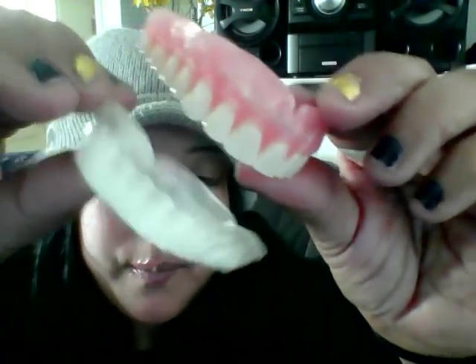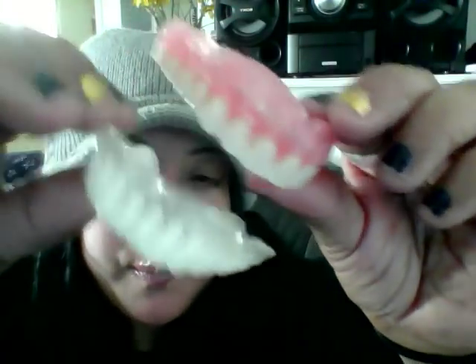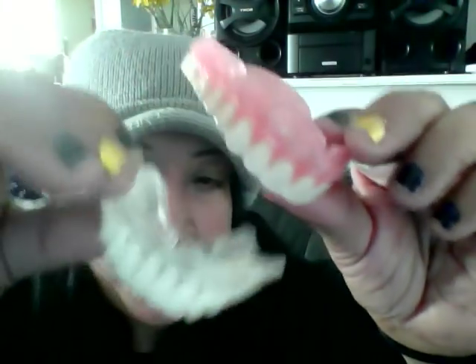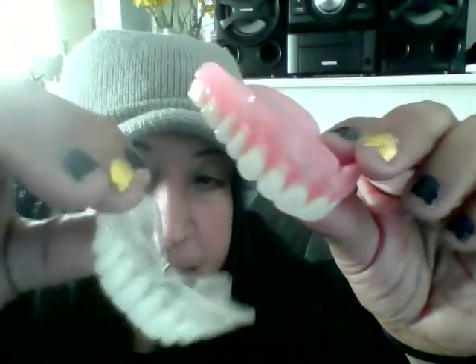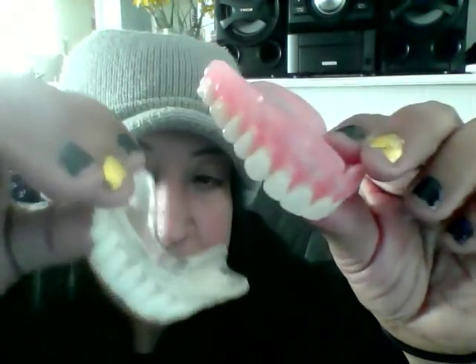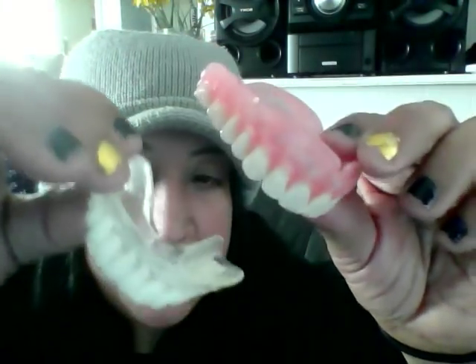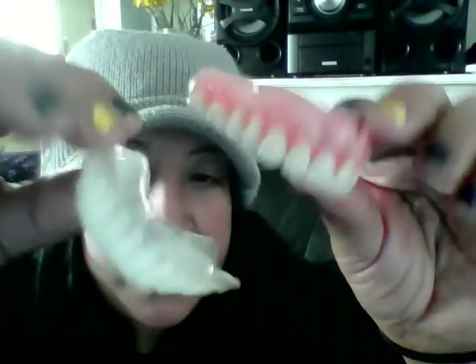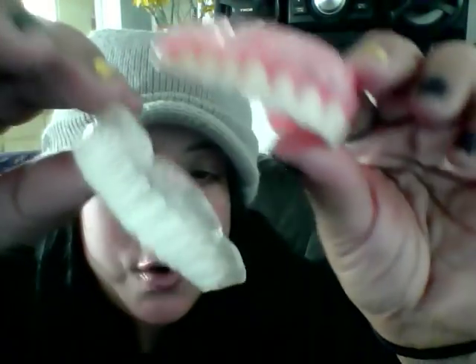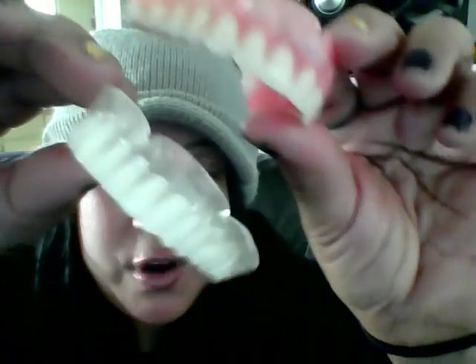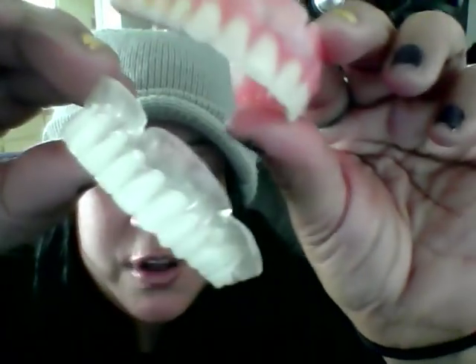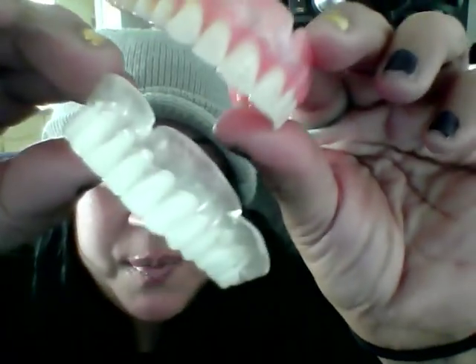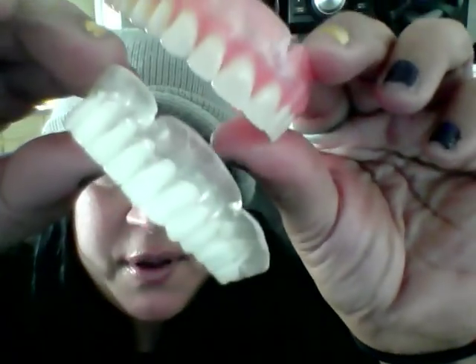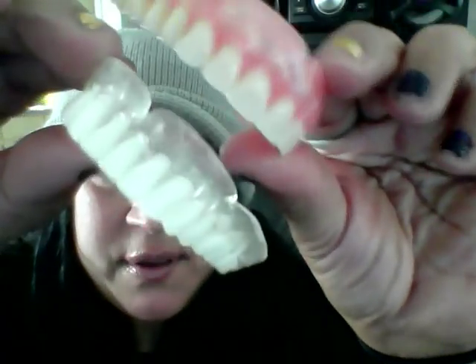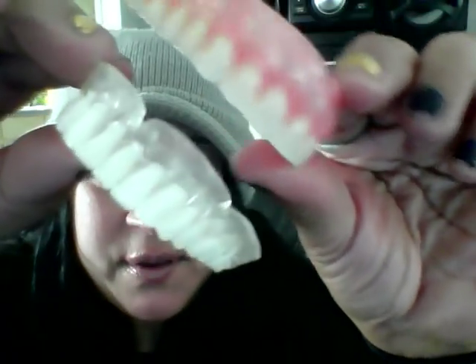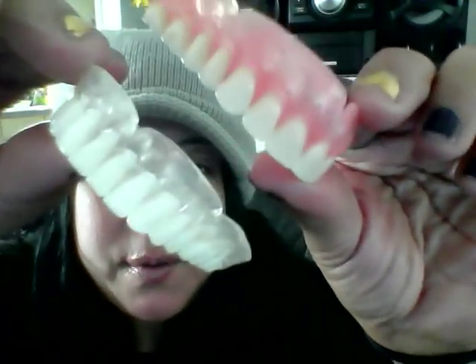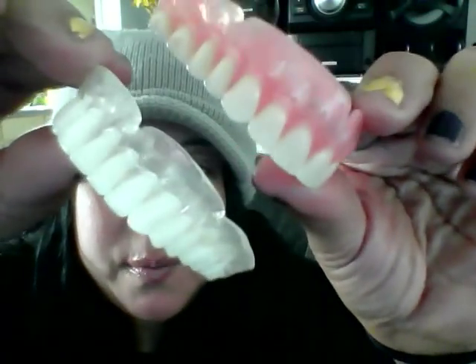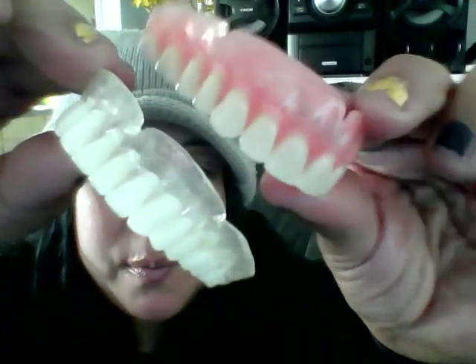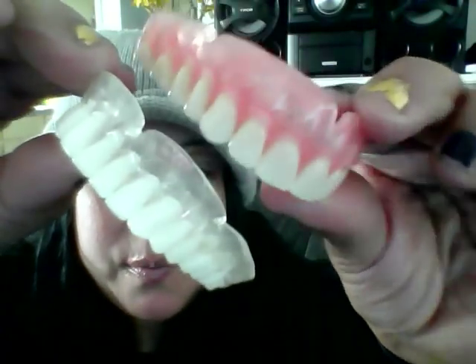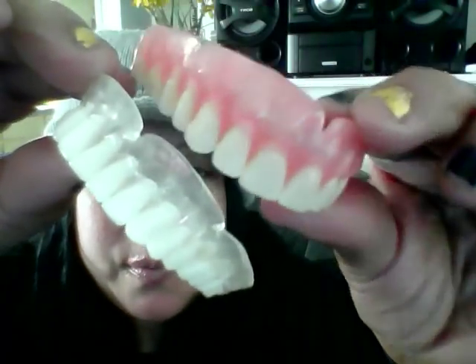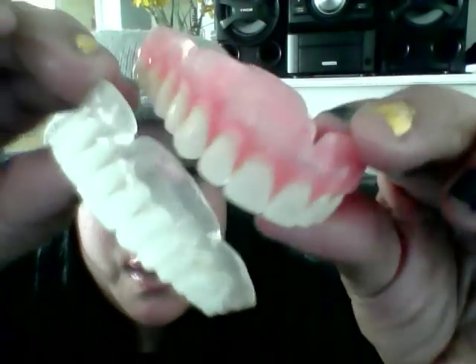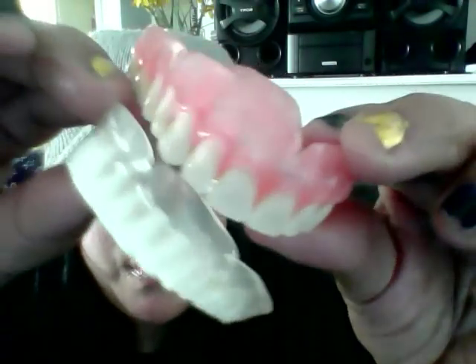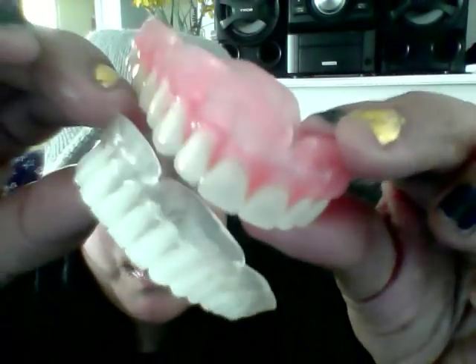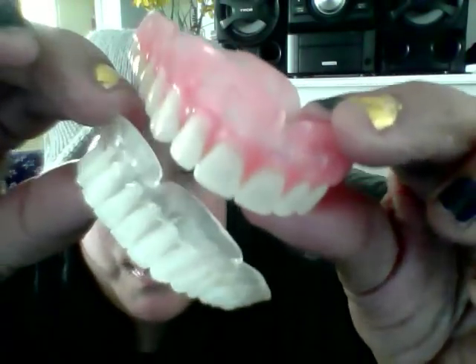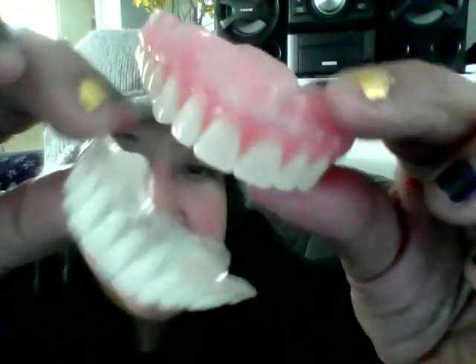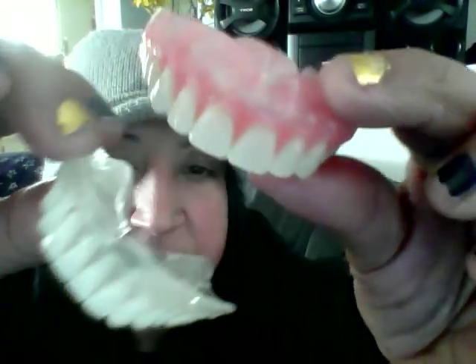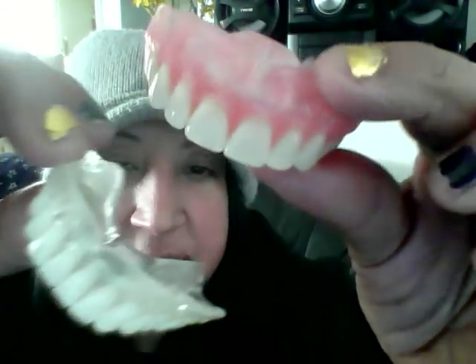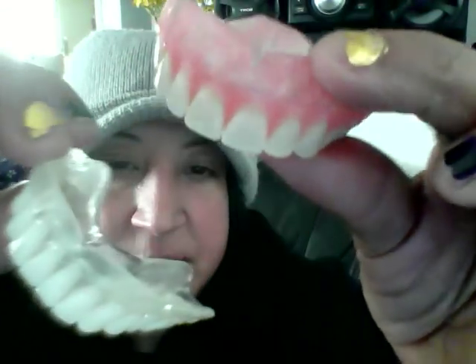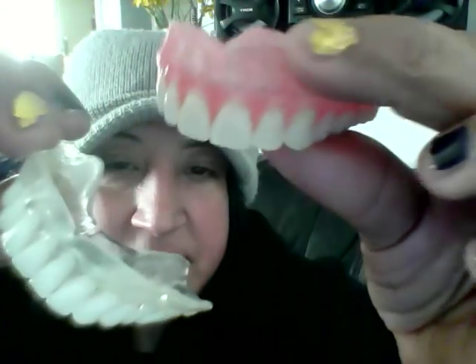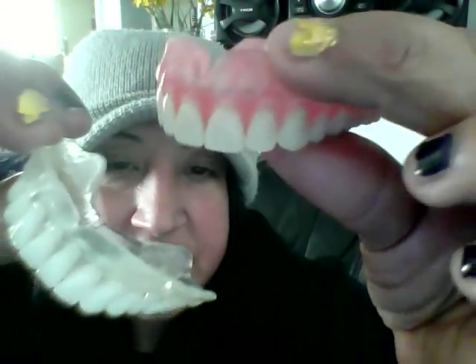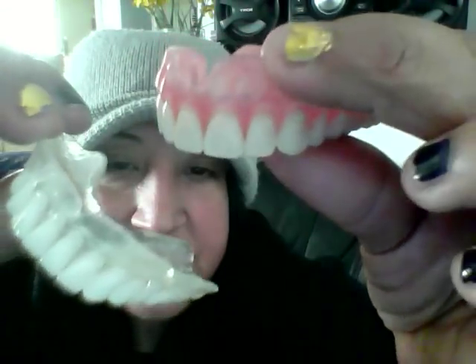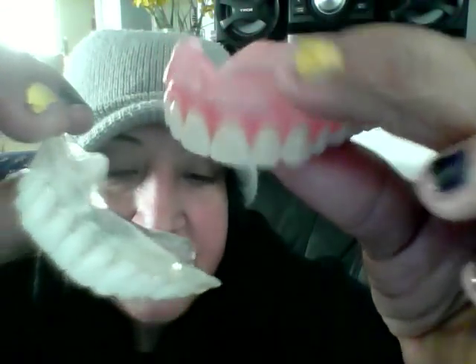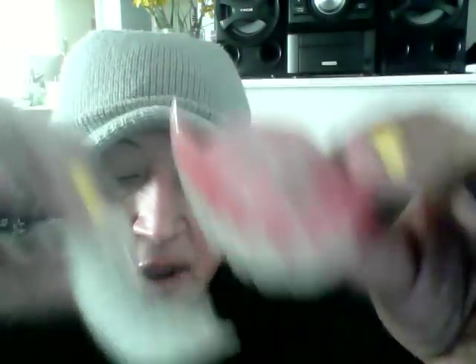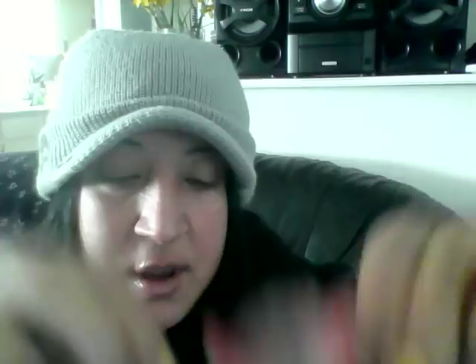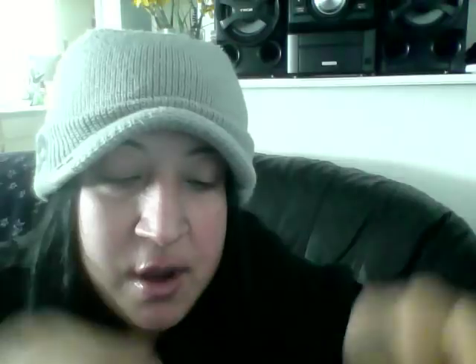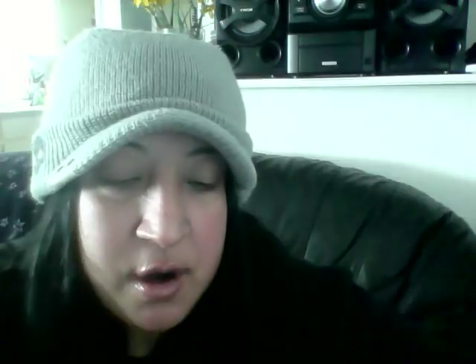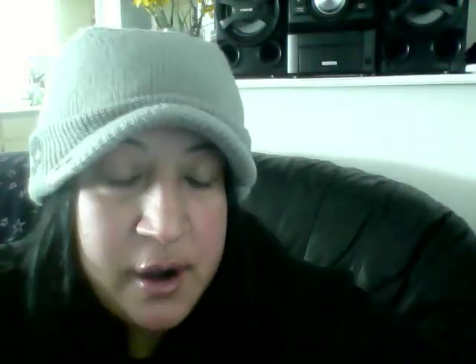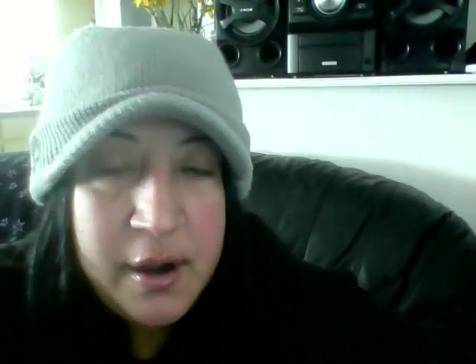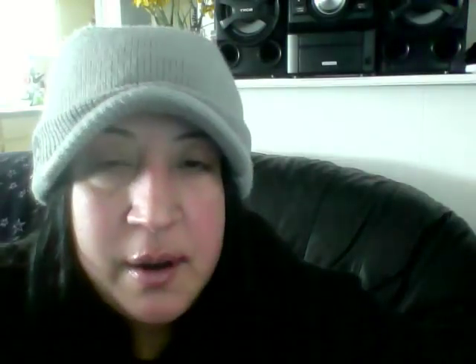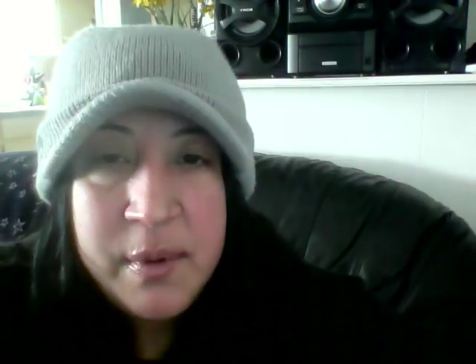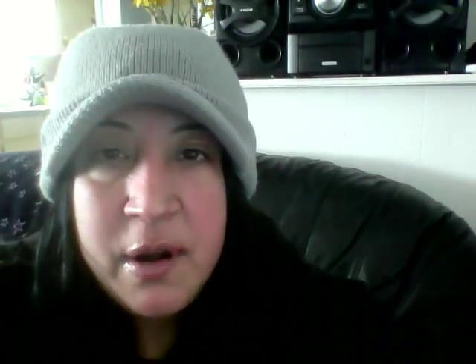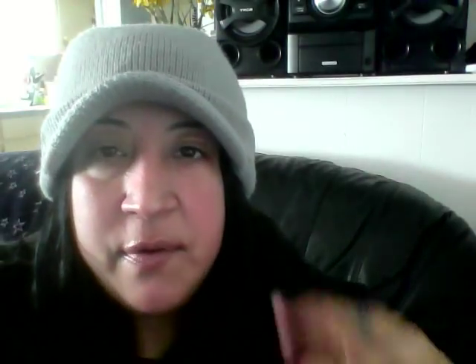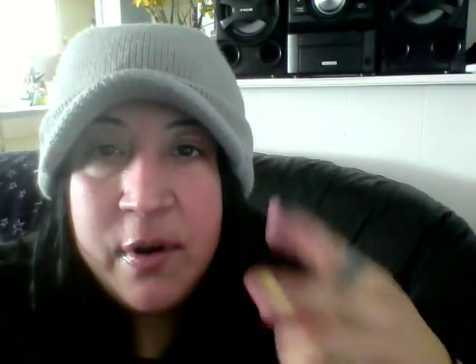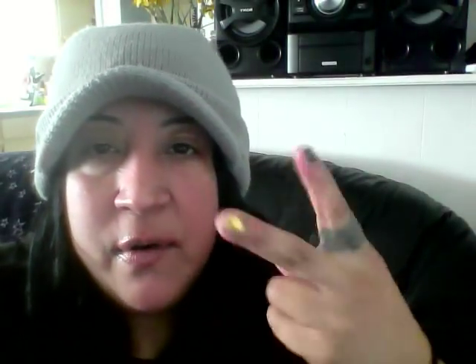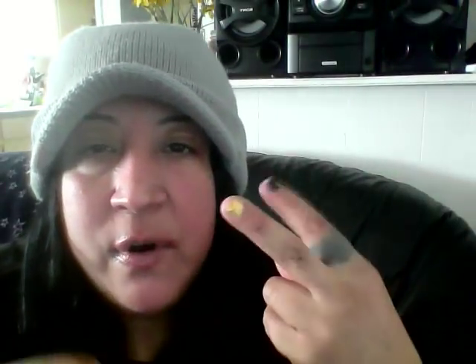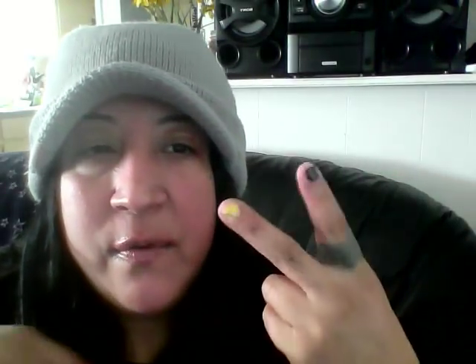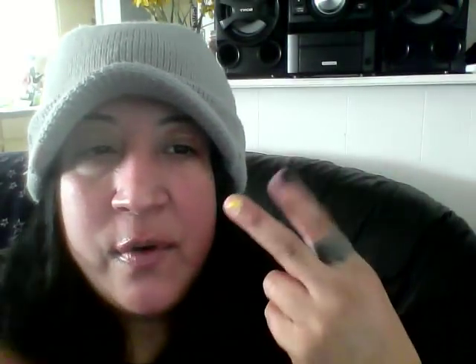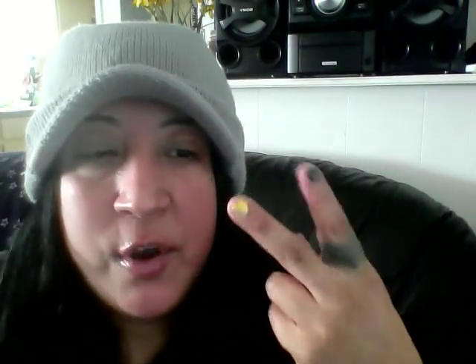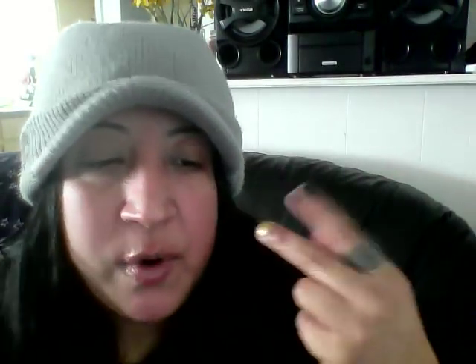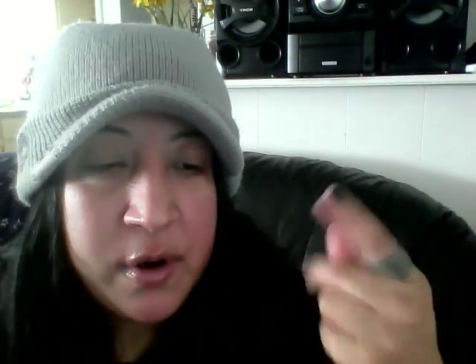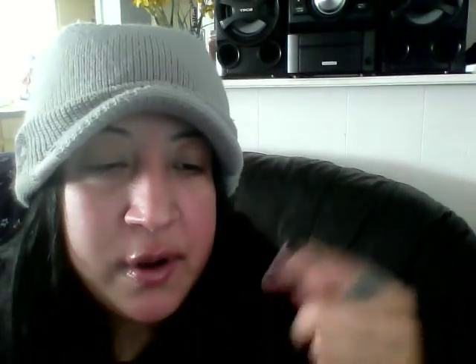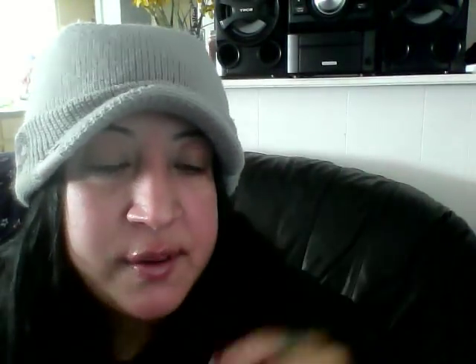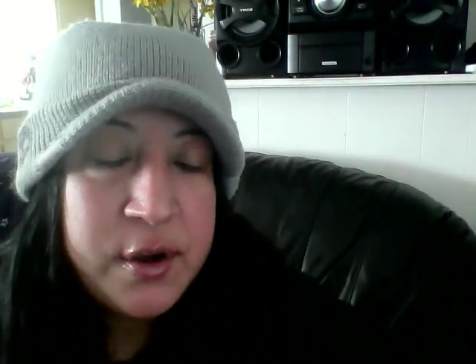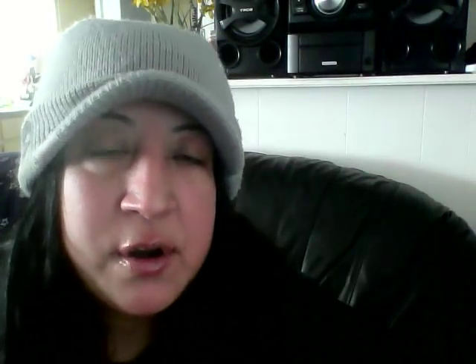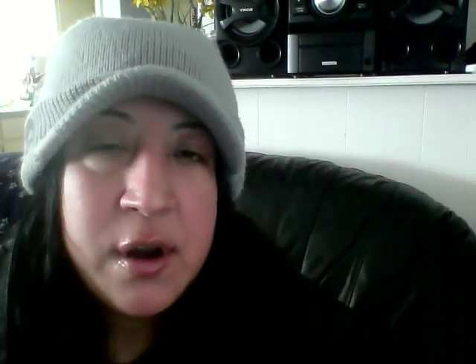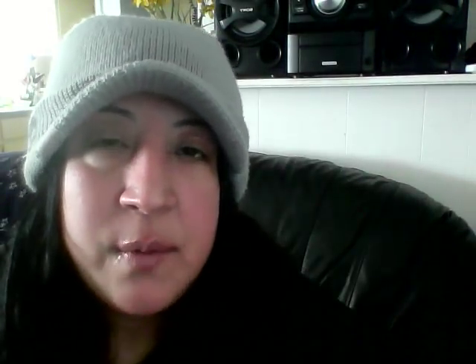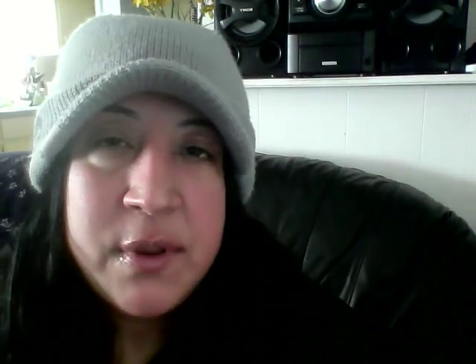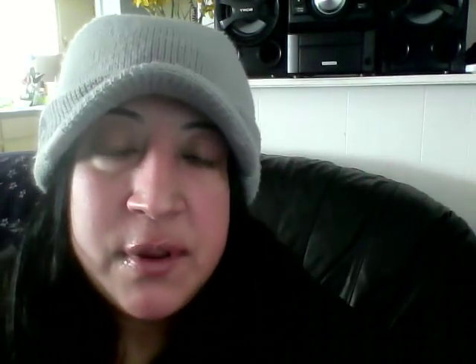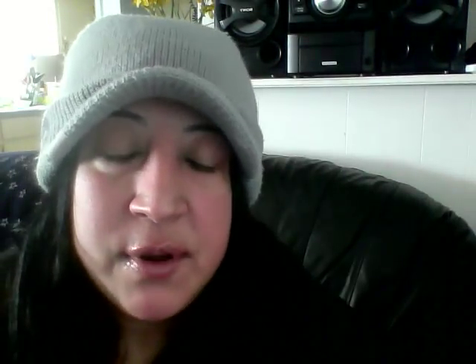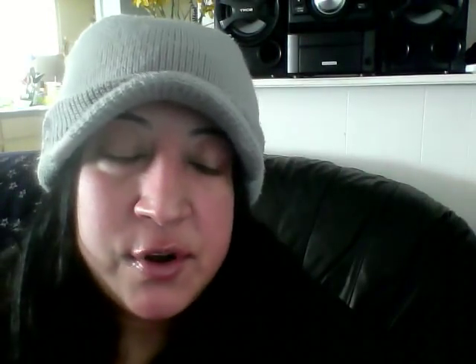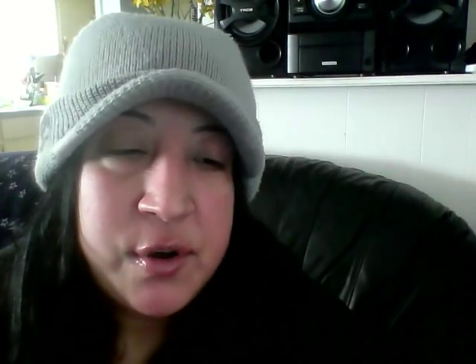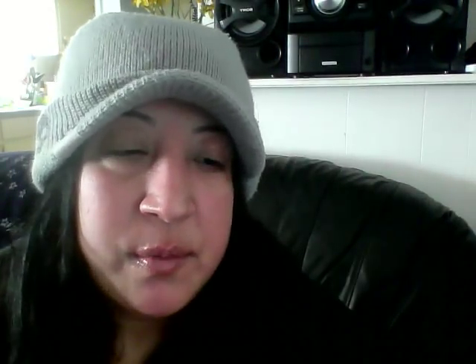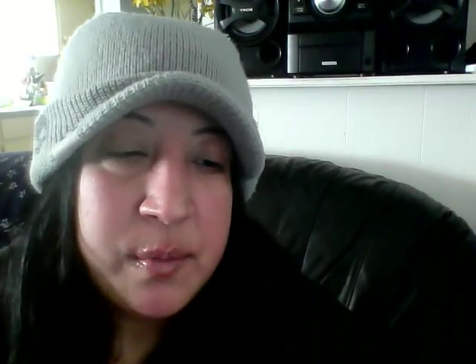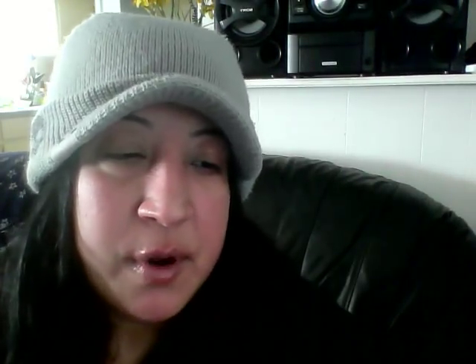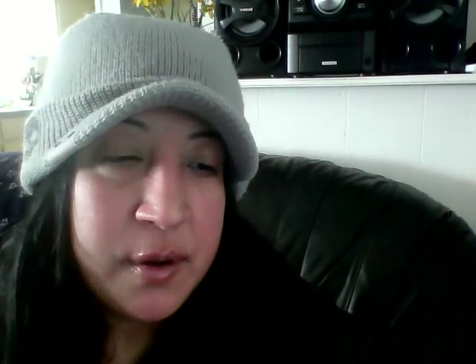These are the displays — beautiful displays. Alright, I'm going to have a good one. I'll see you in the comment section. Bye!